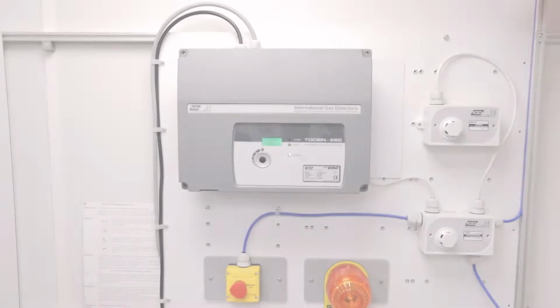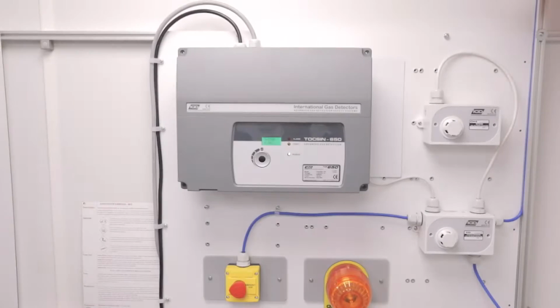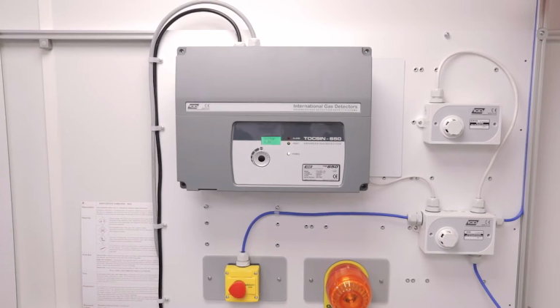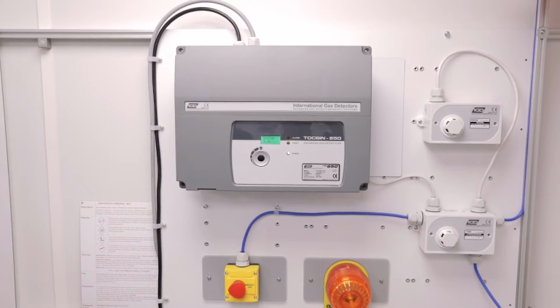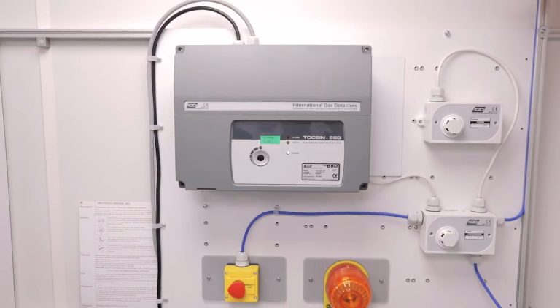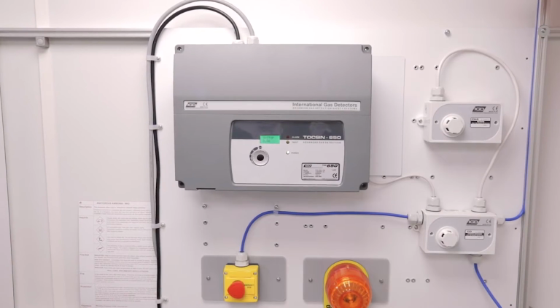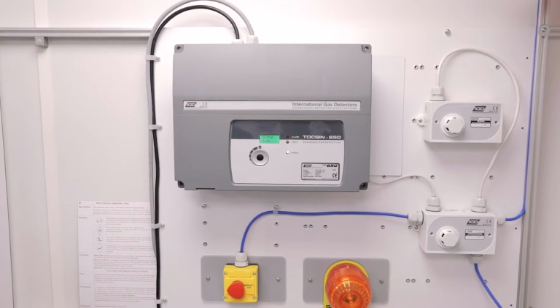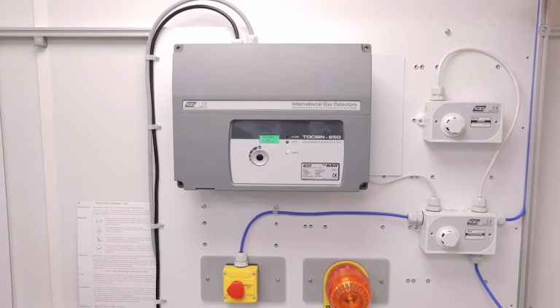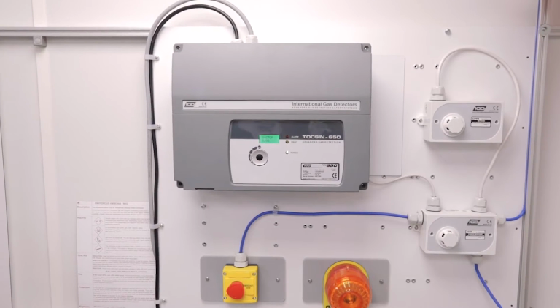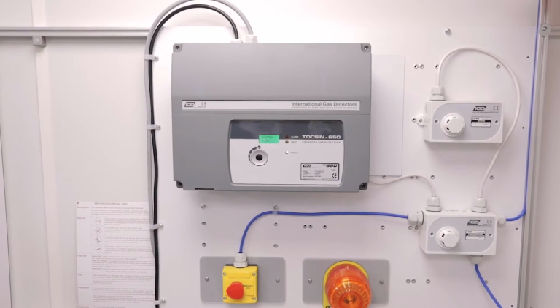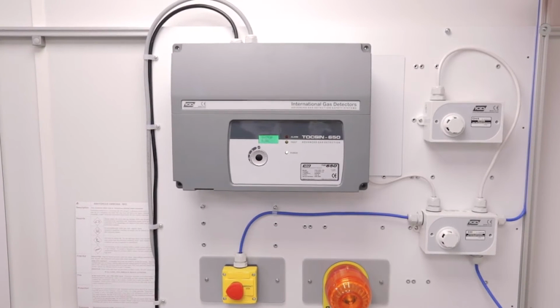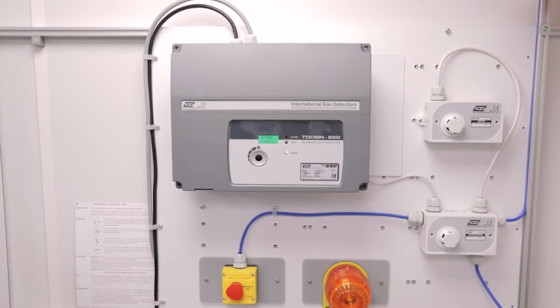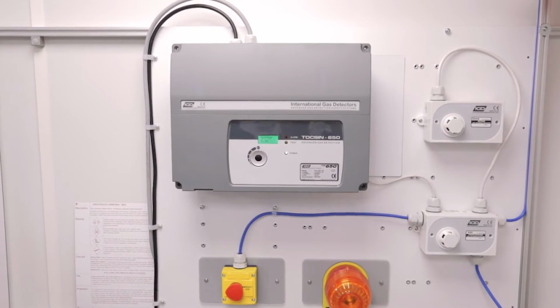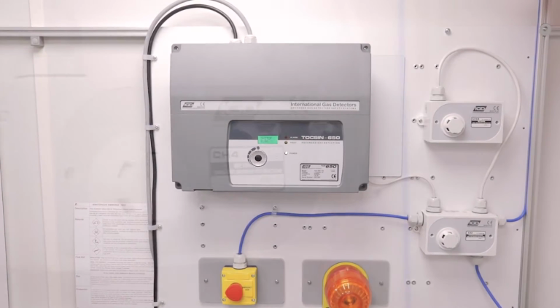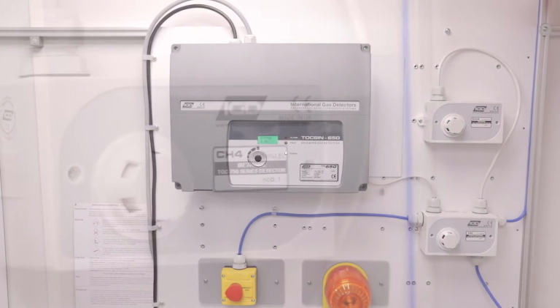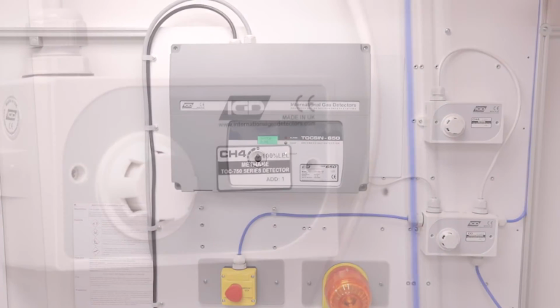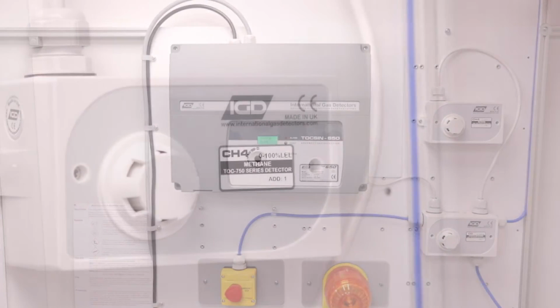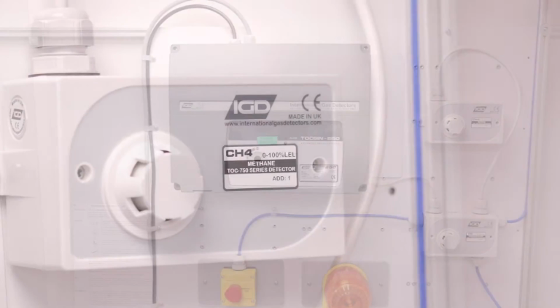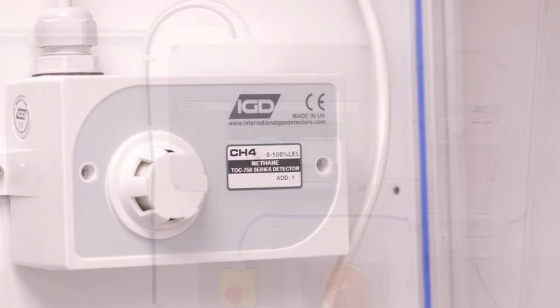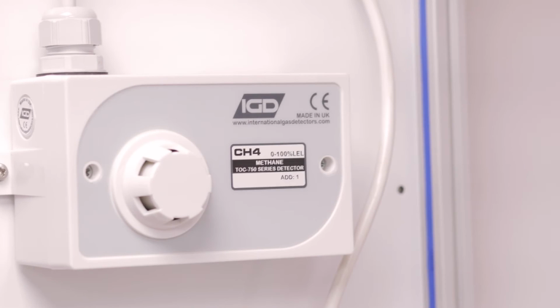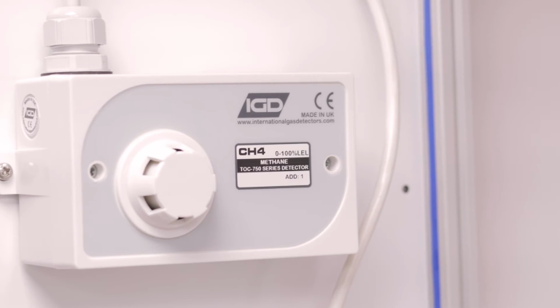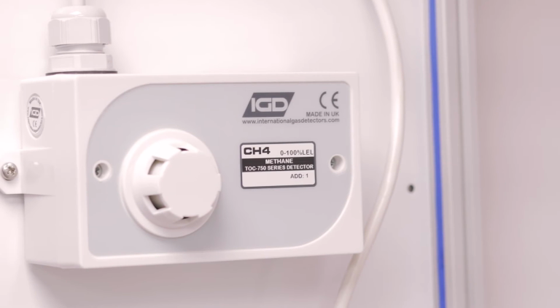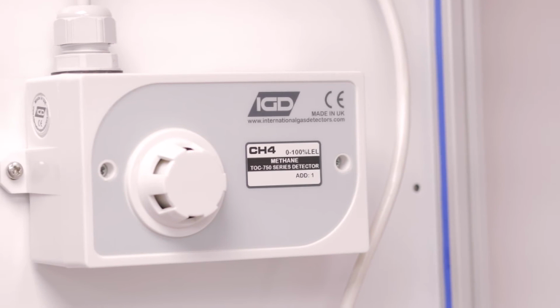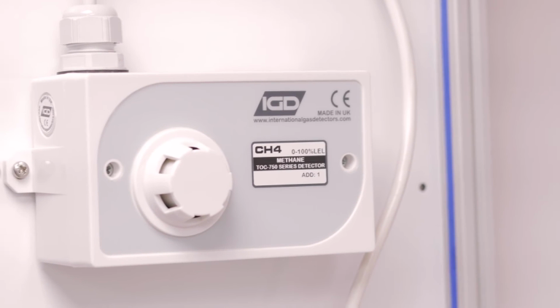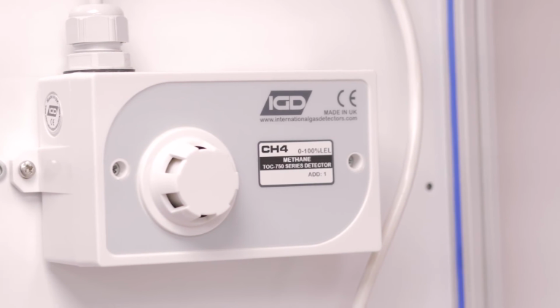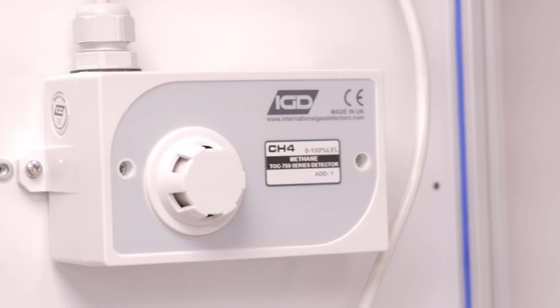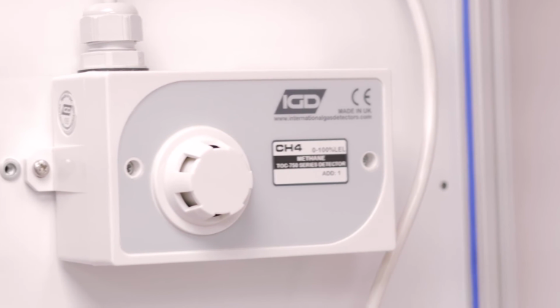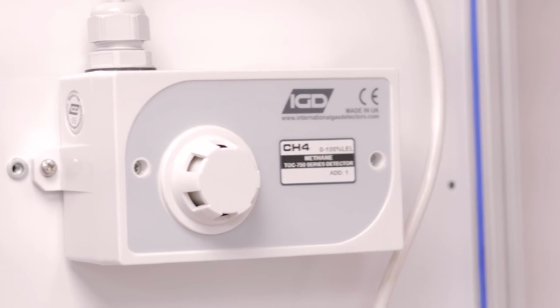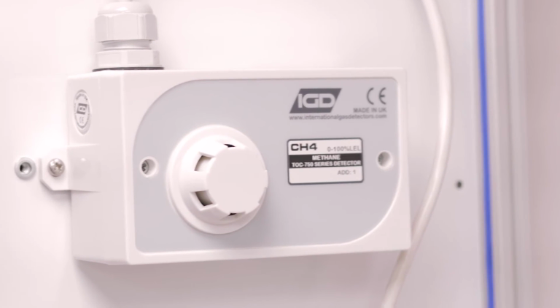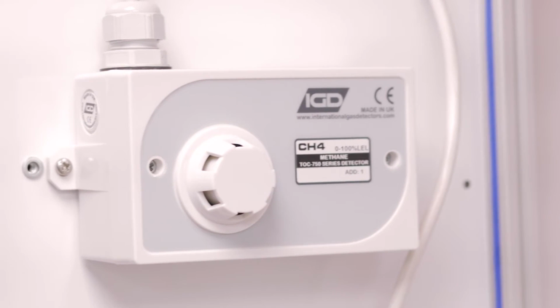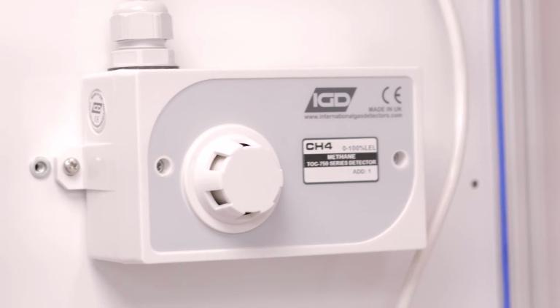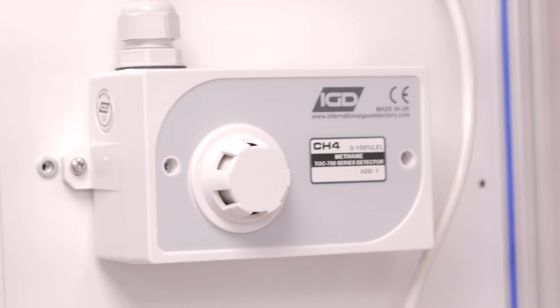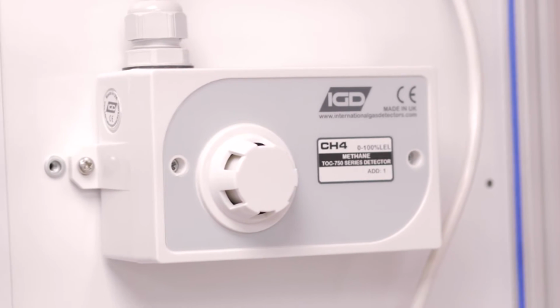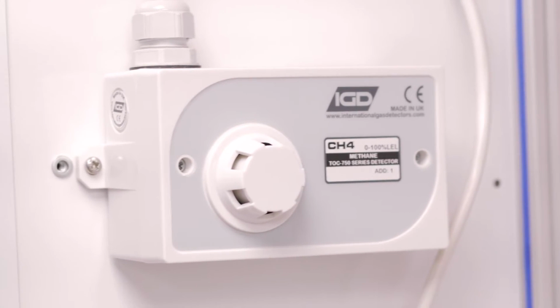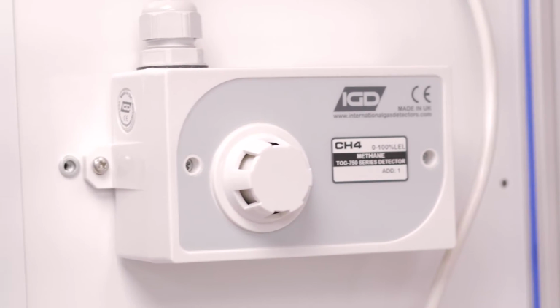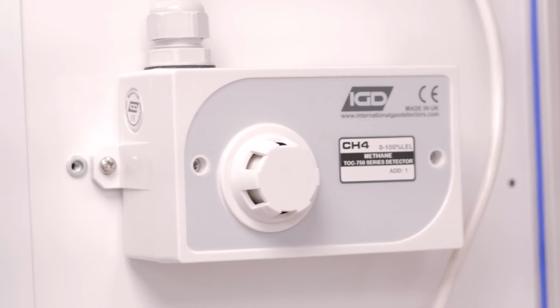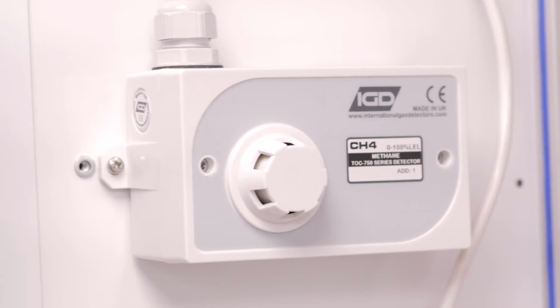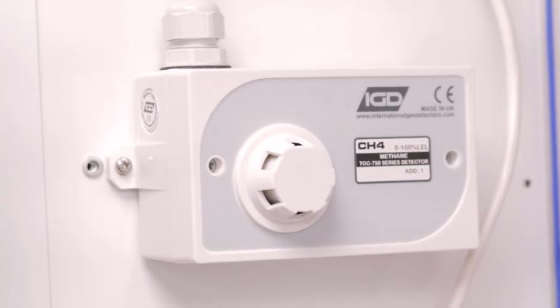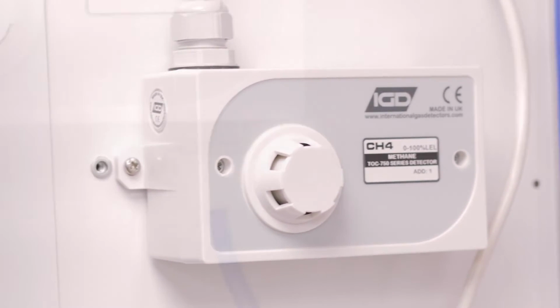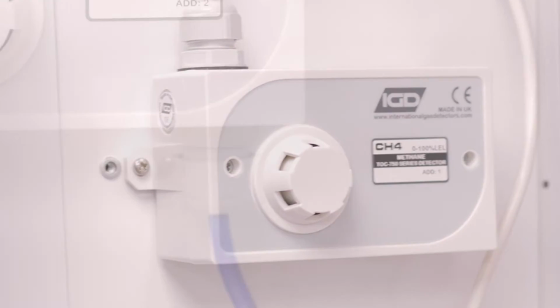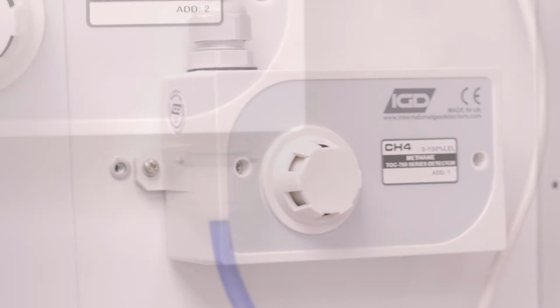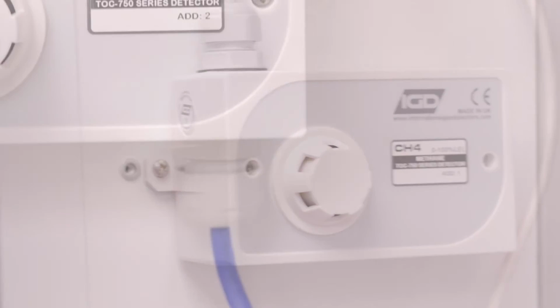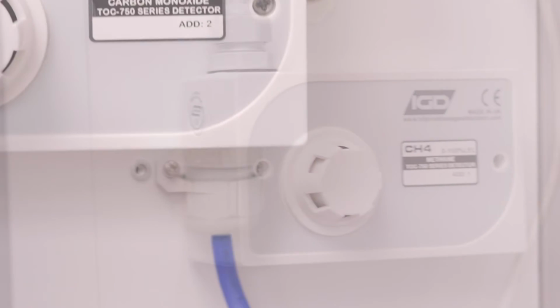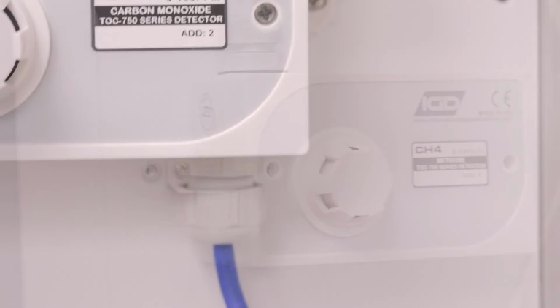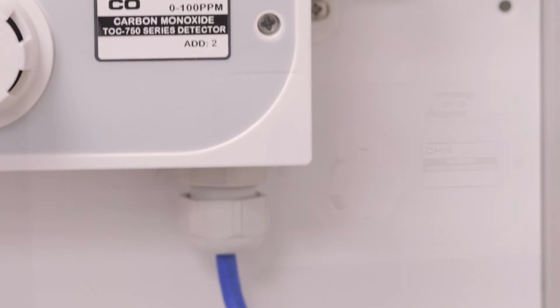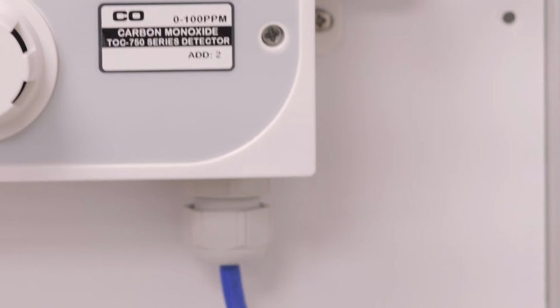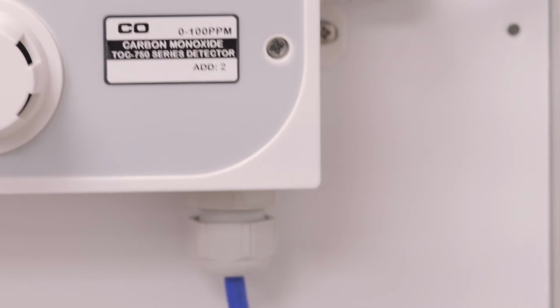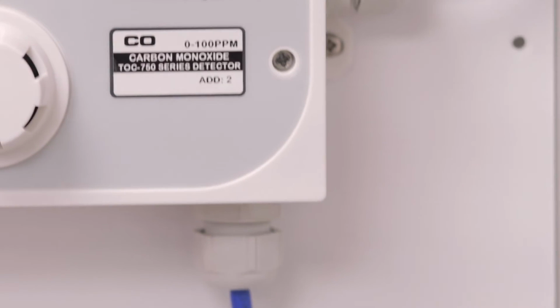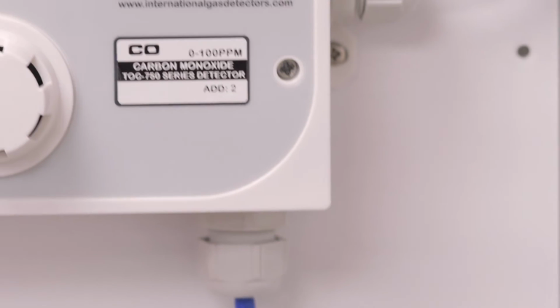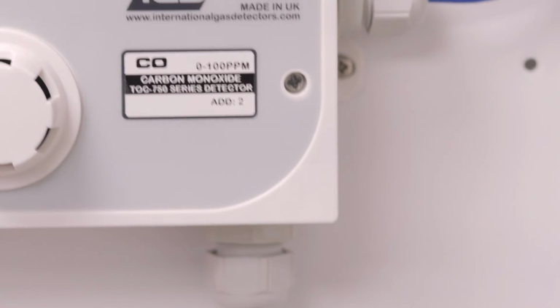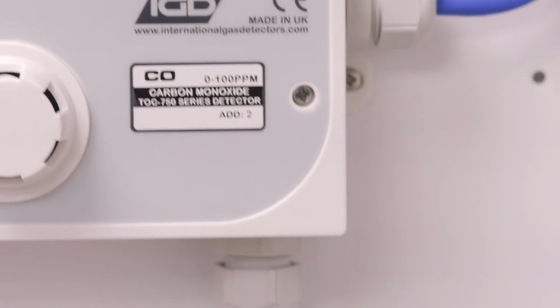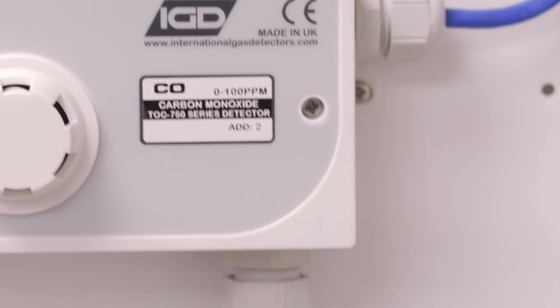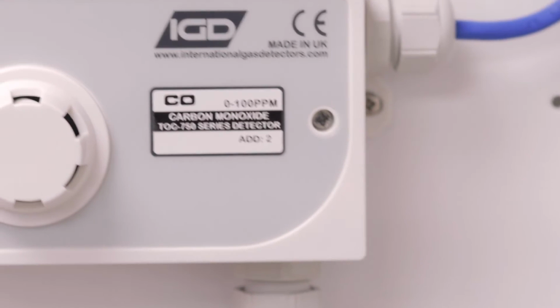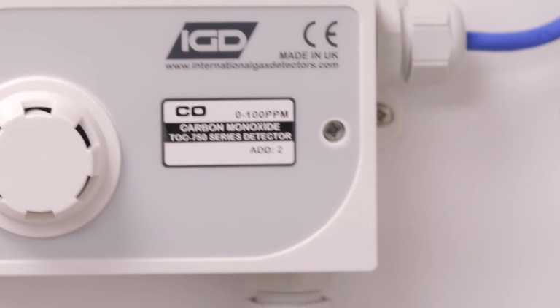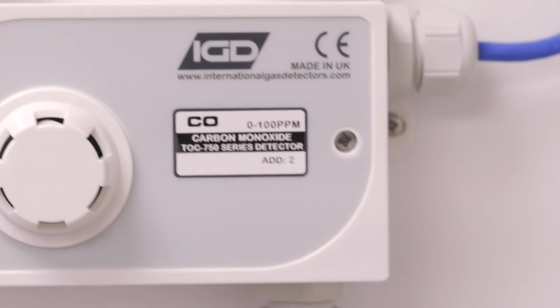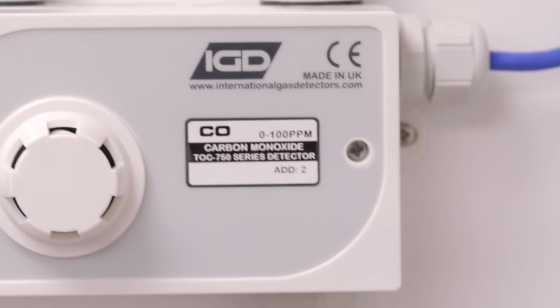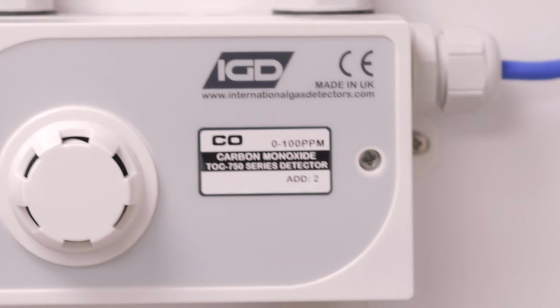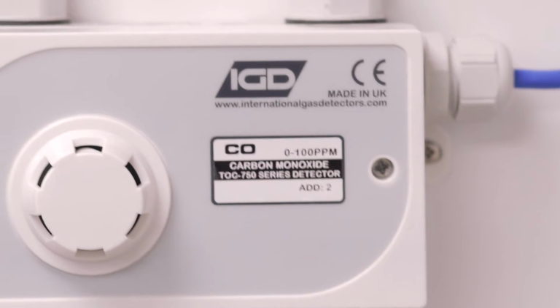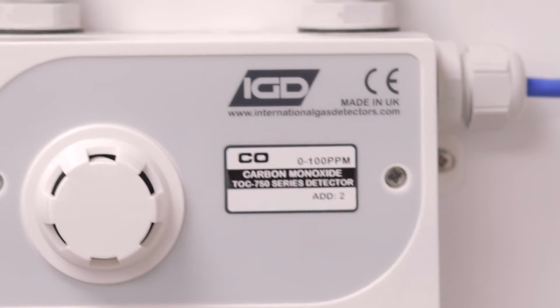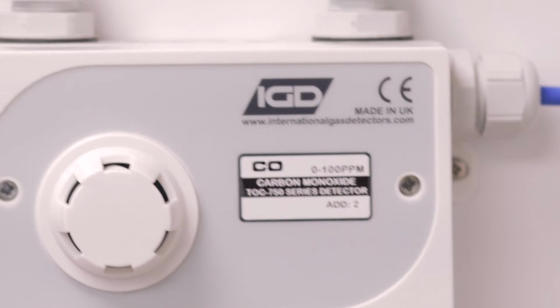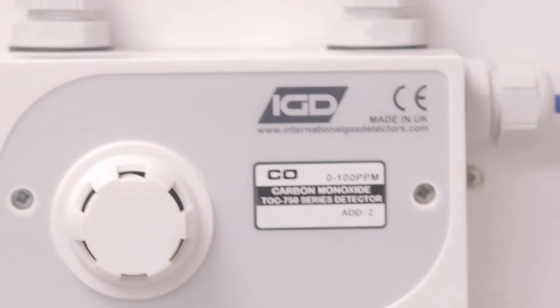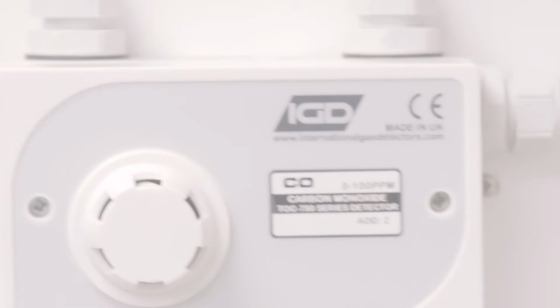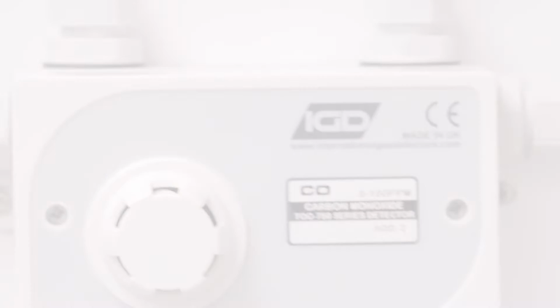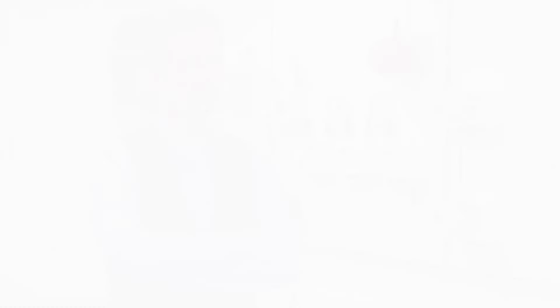It doesn't care which way around you put the cable when you're connecting it. So in terms of installation — simple, fast, easy to do, and configurable.